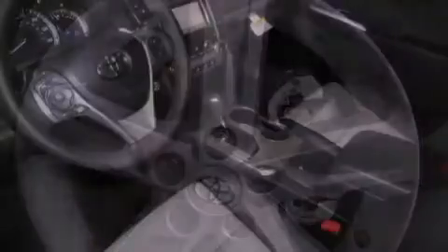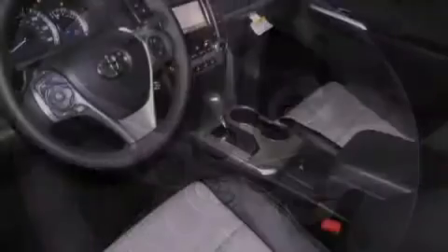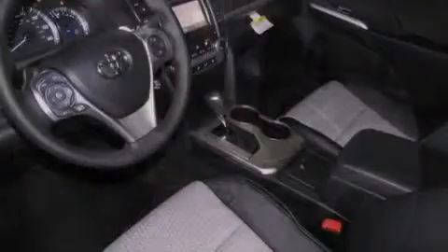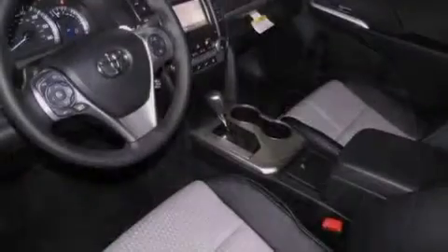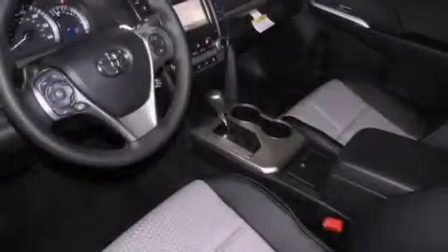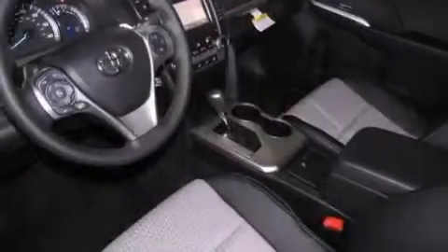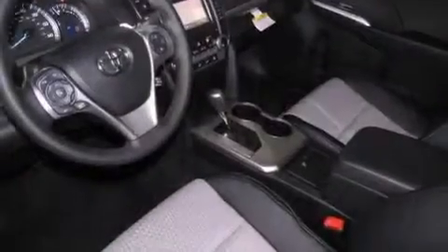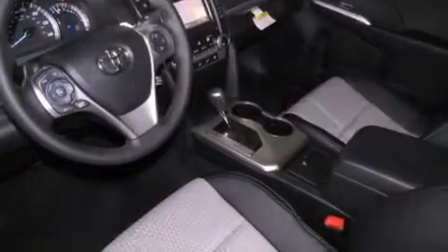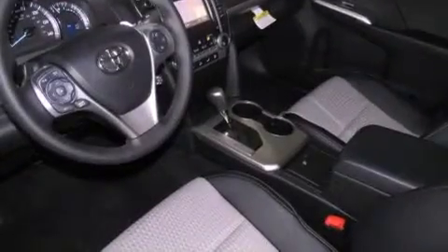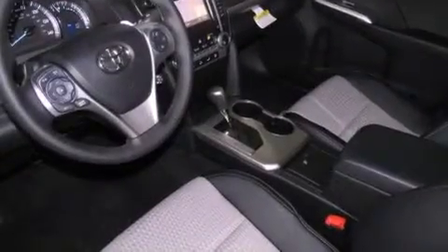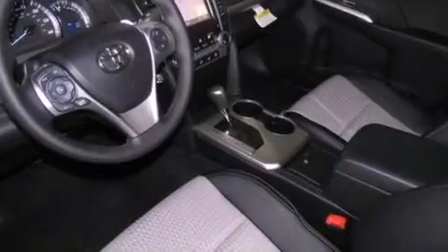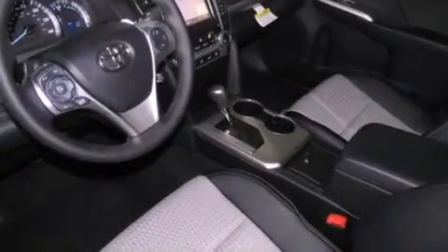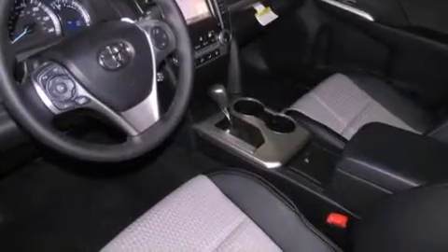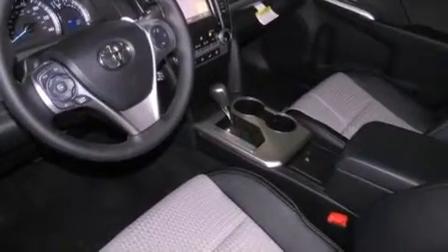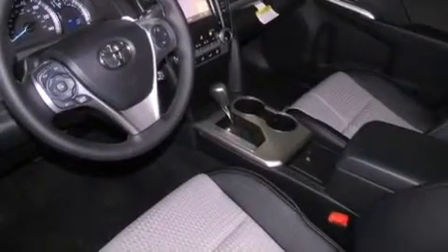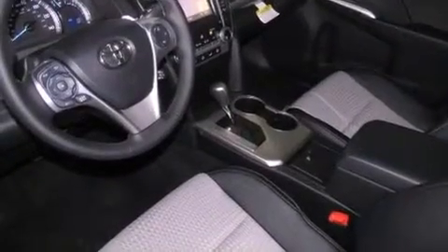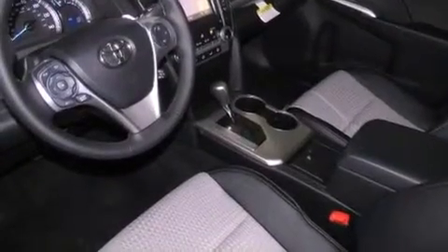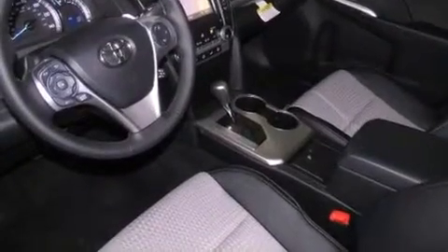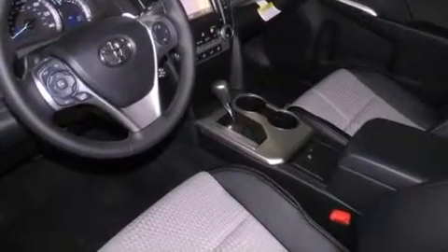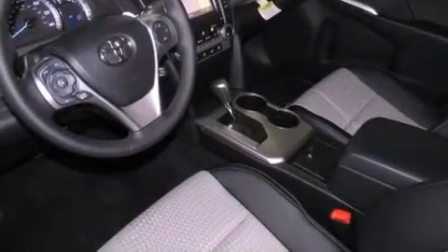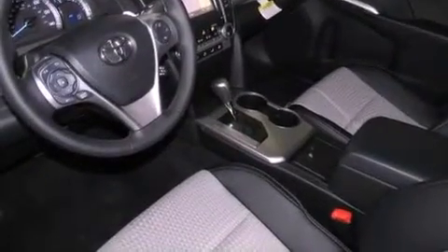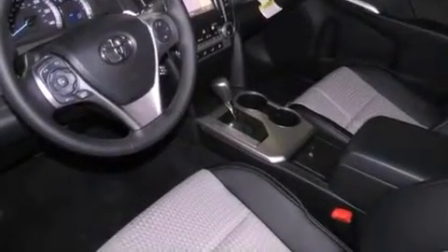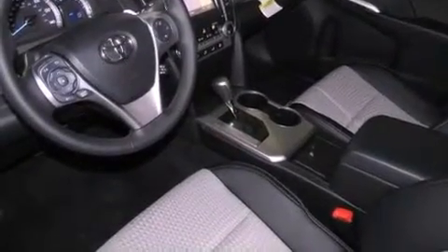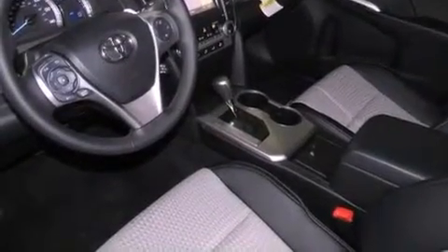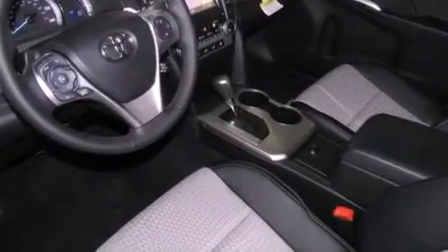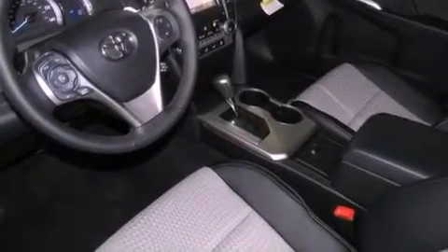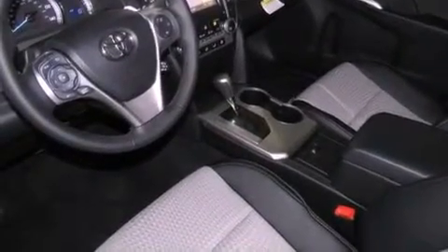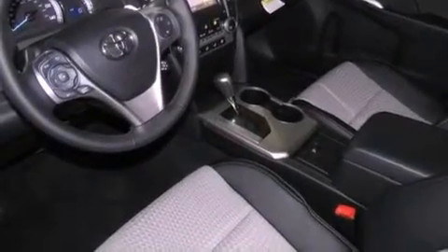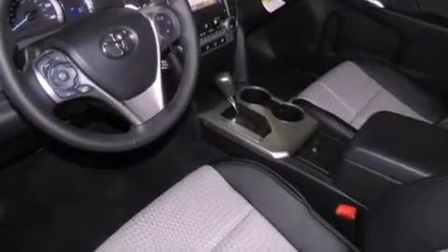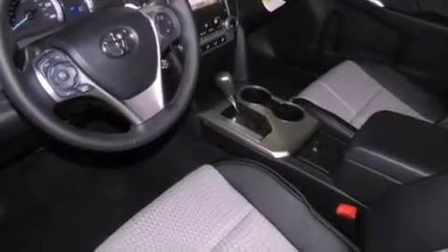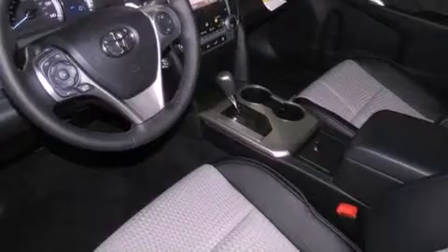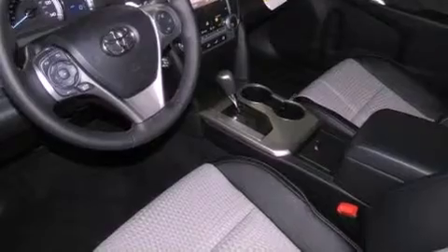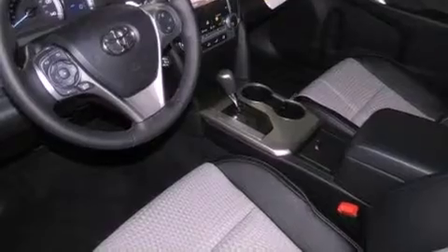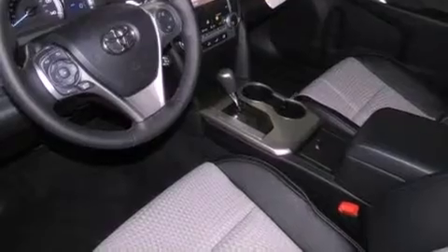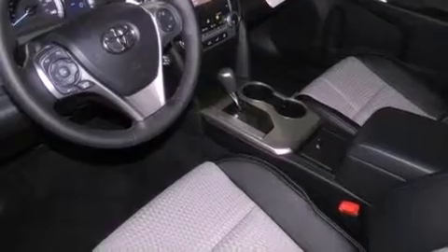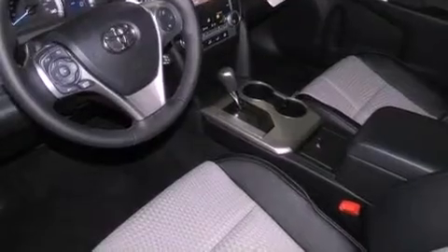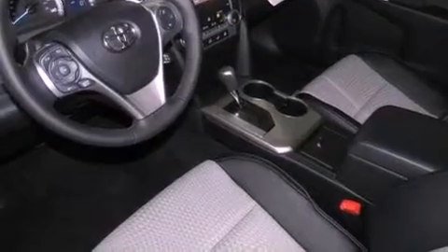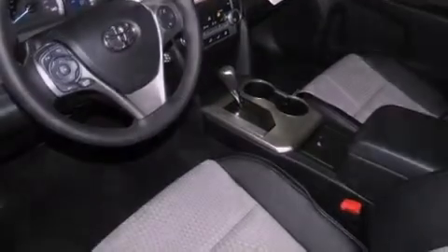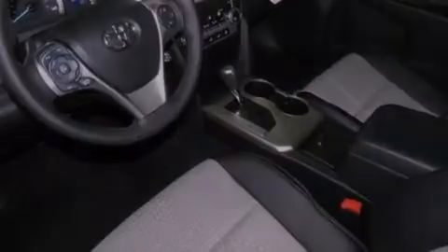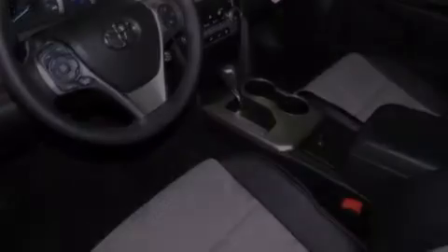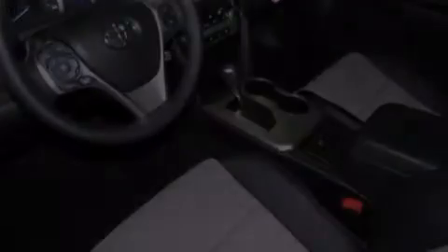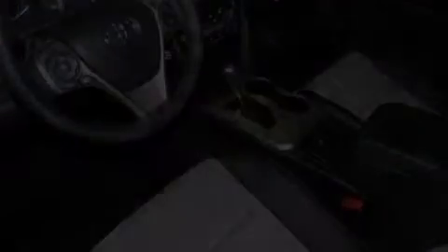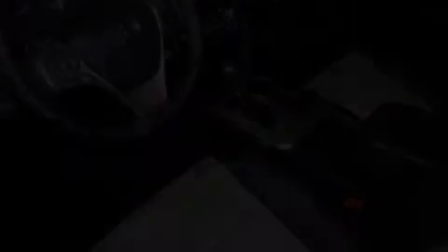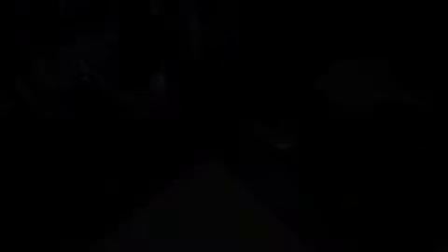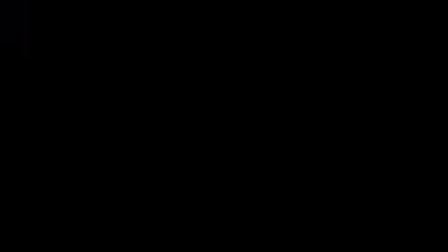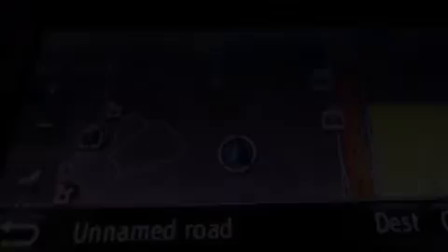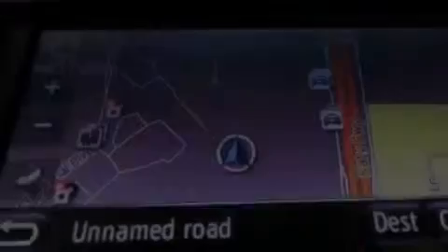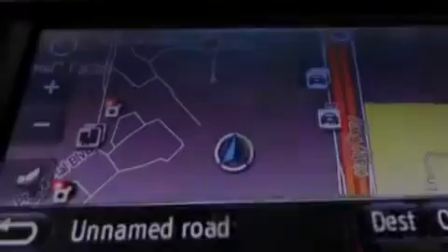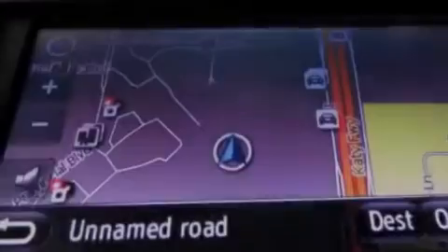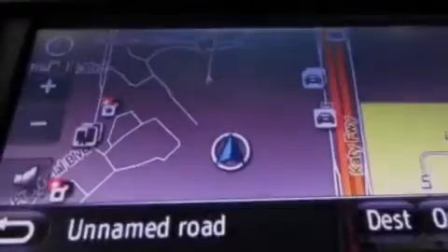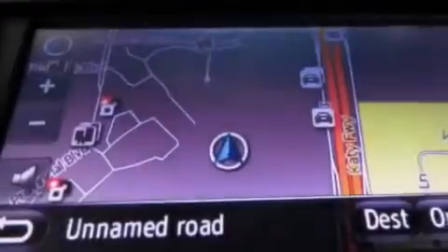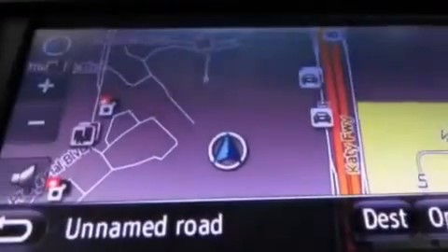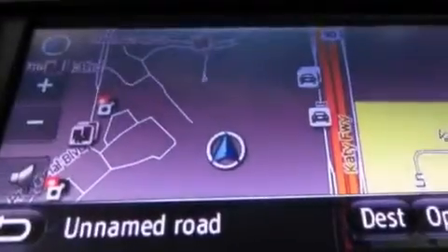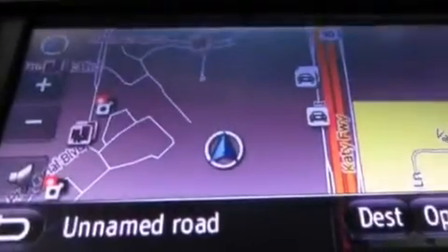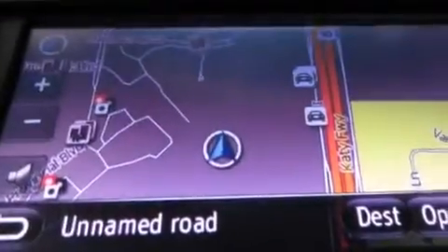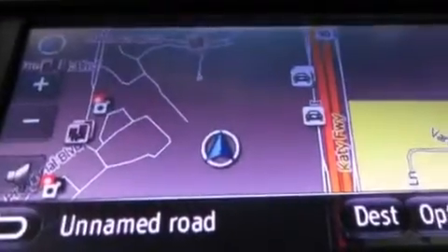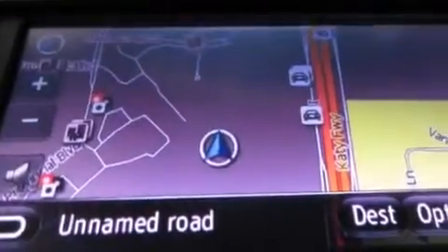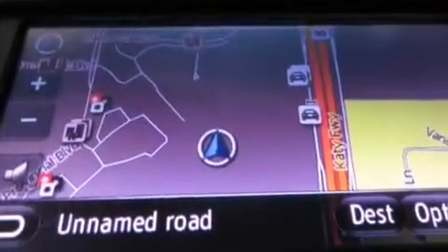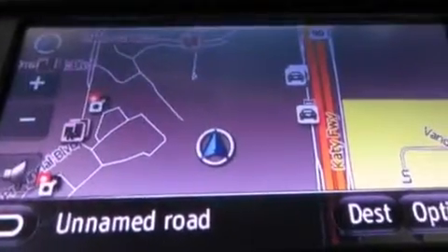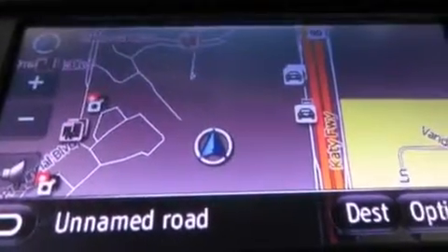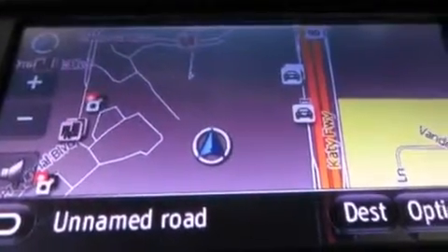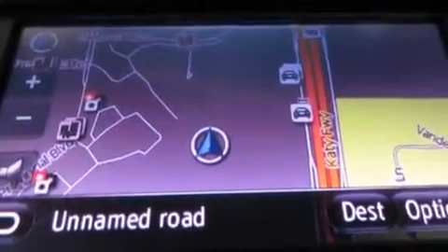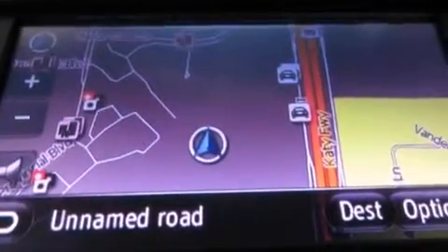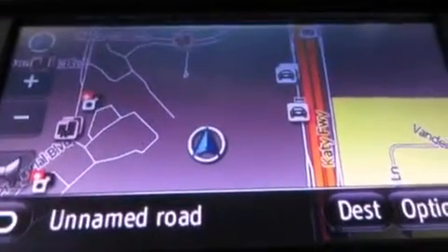Additional features include side curtain airbags, rear seat childproof door locks, a keyless entry system, and a vehicle anti-theft system.